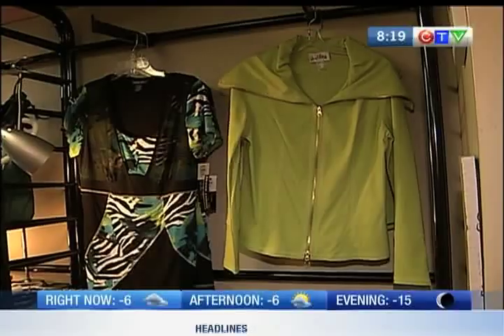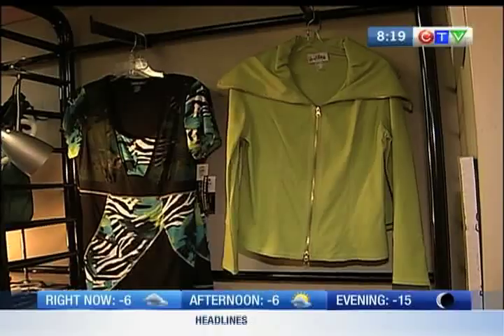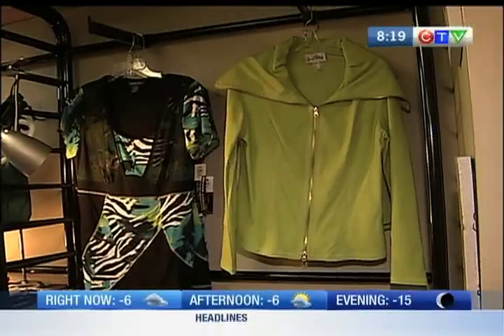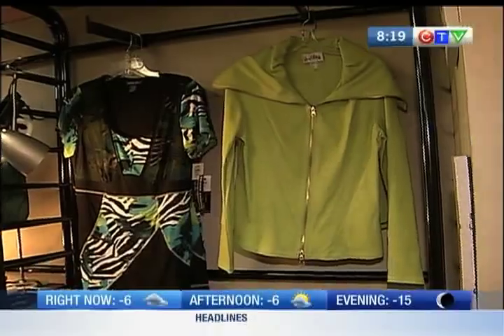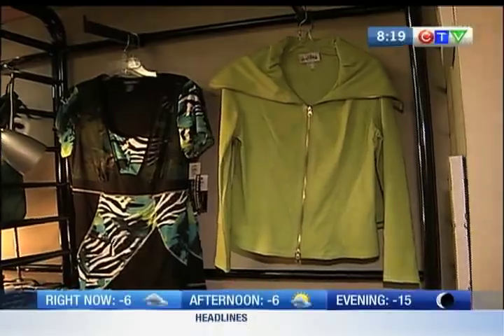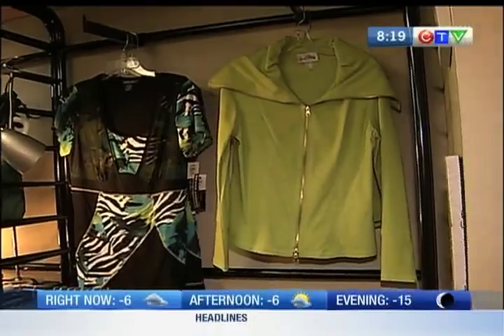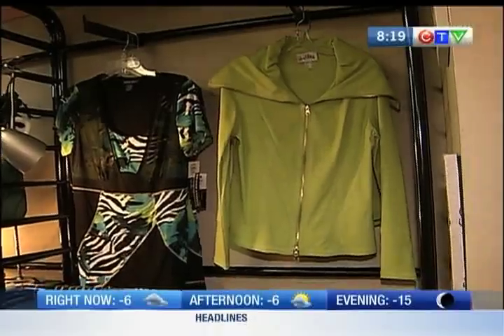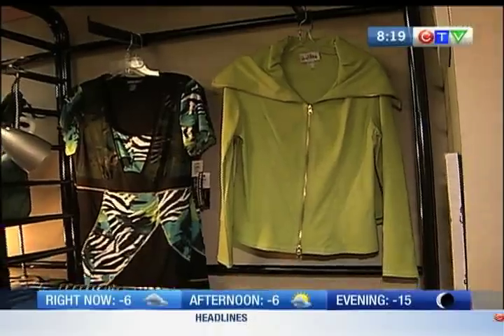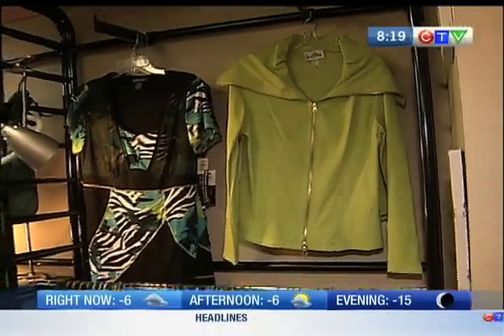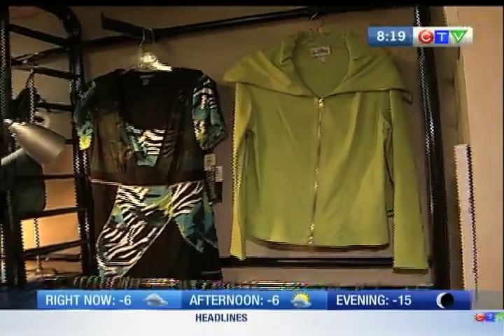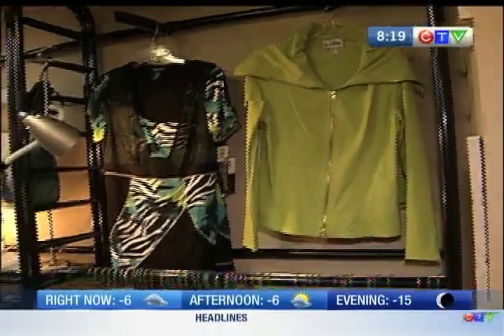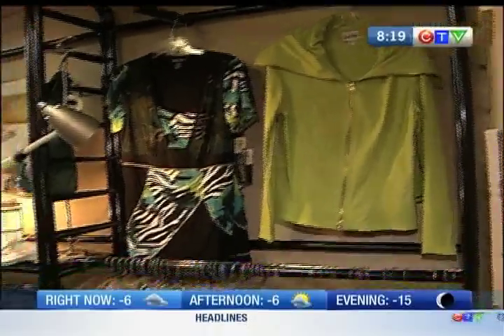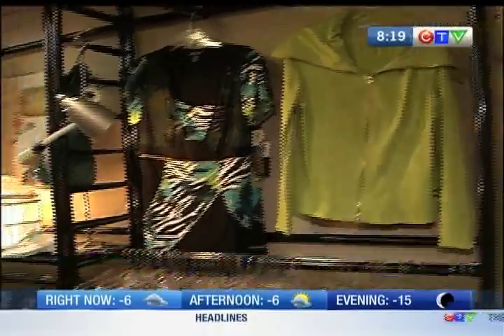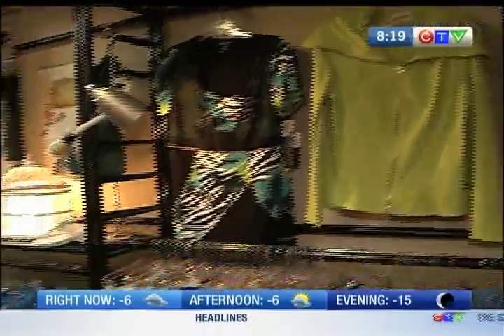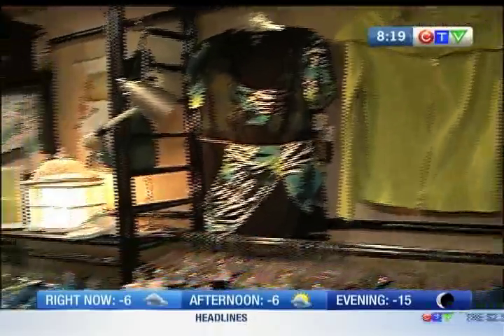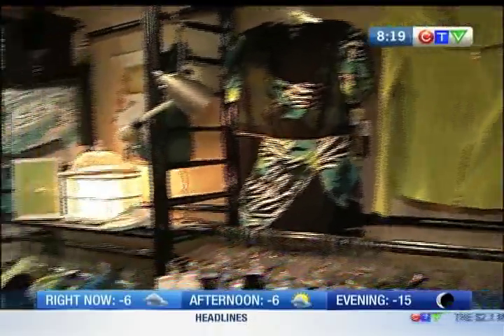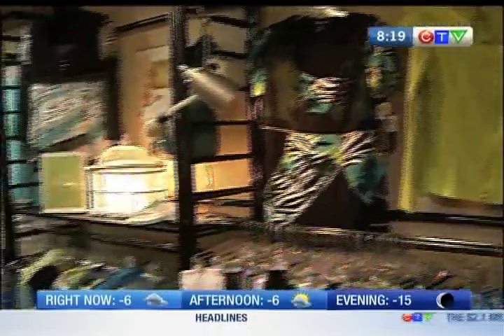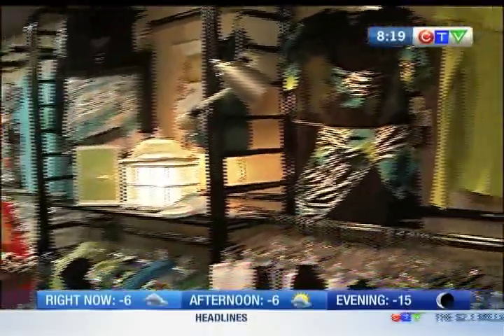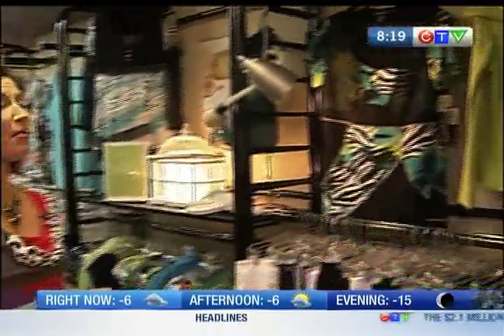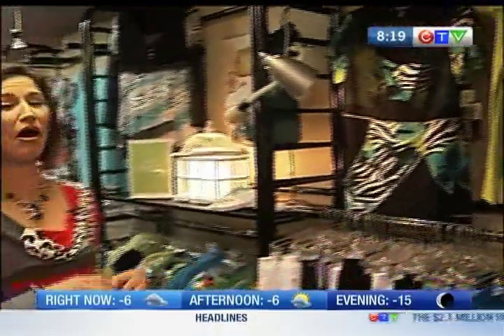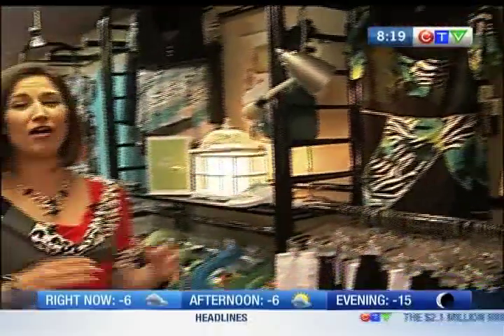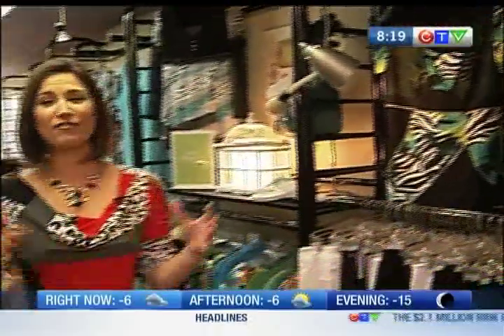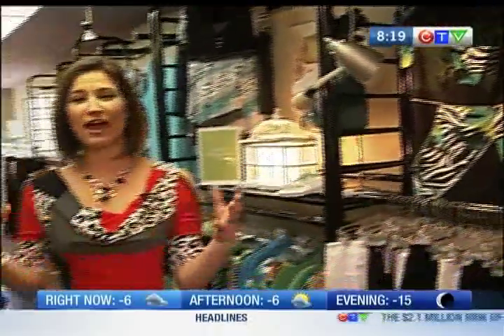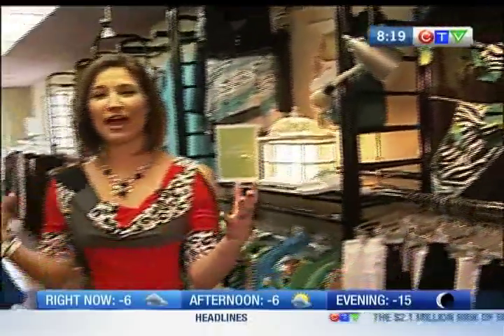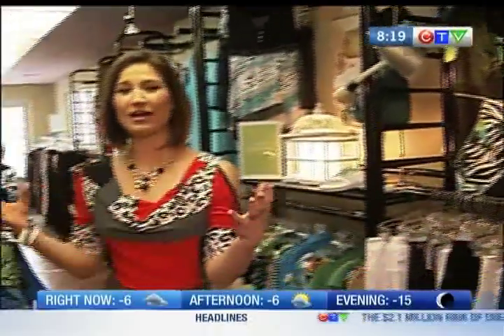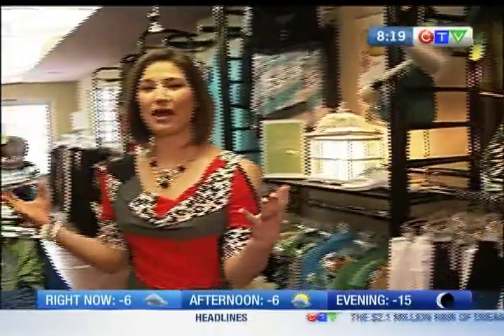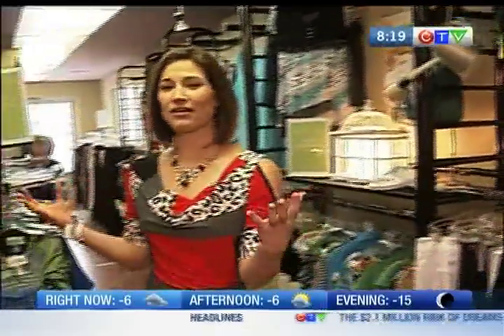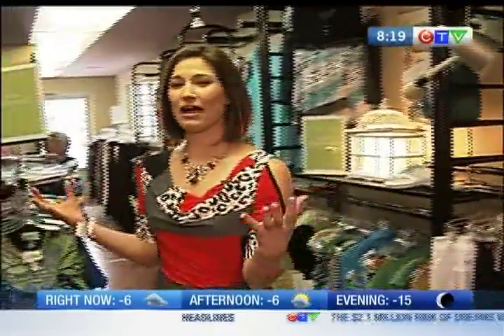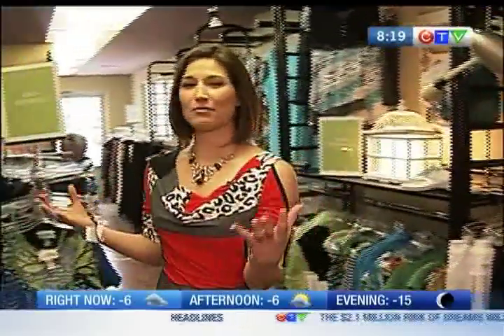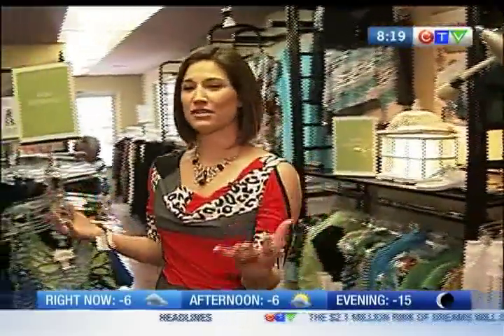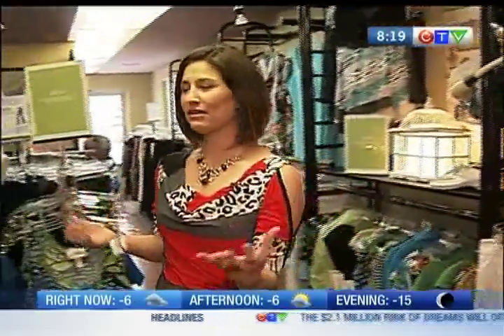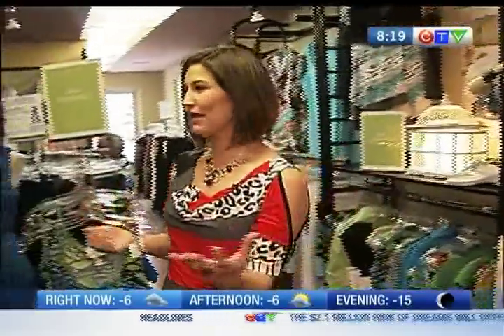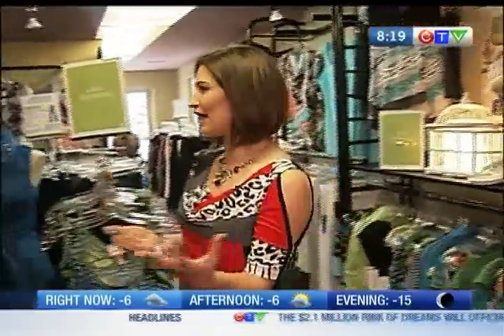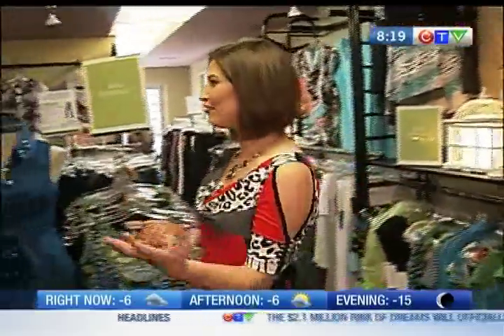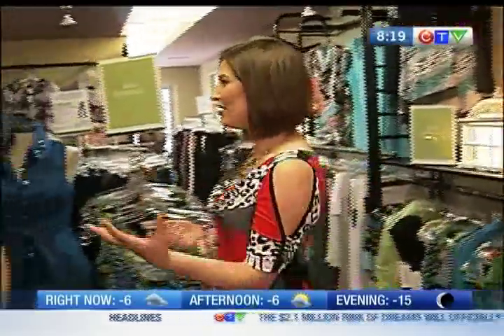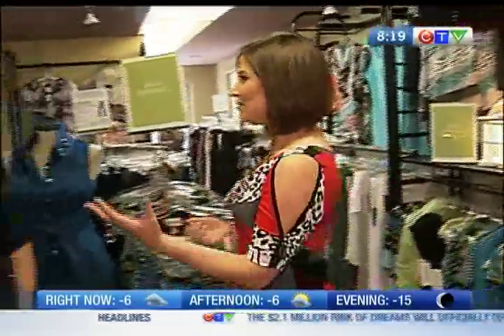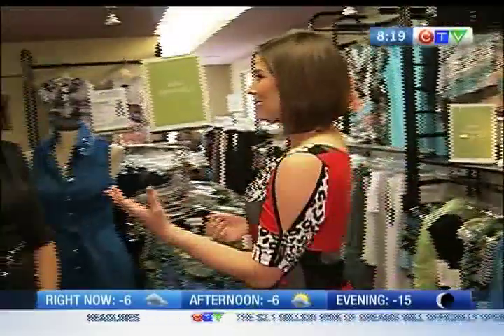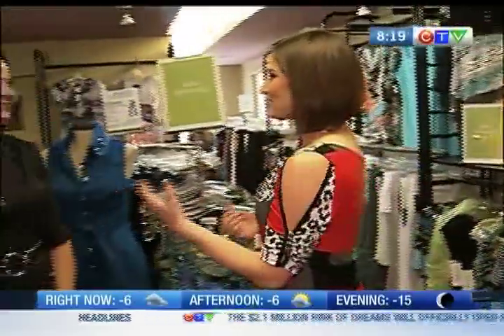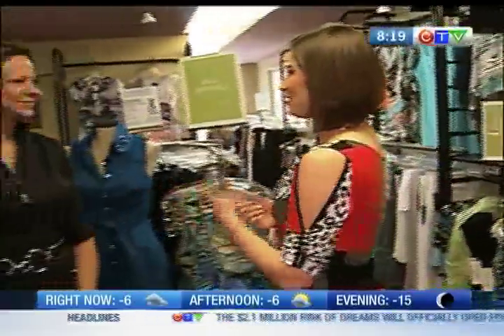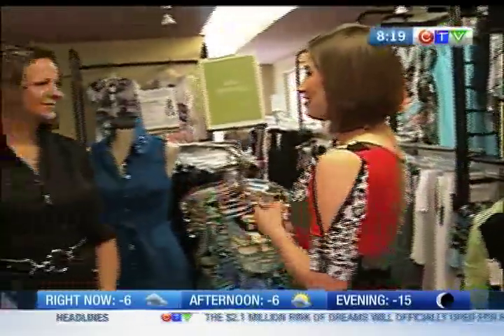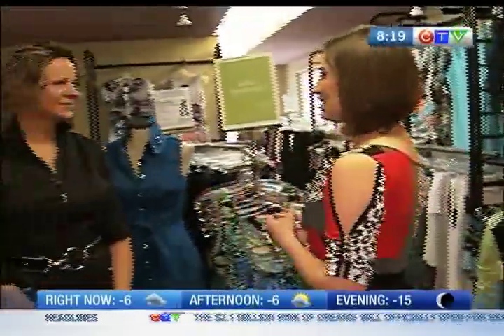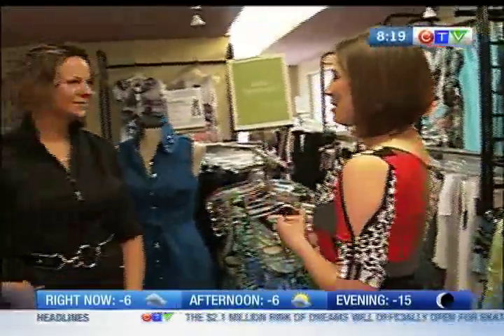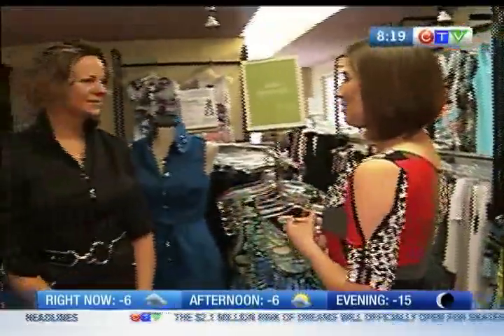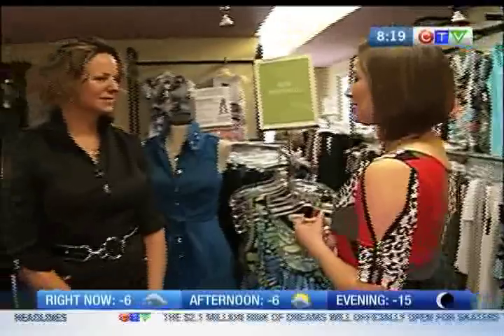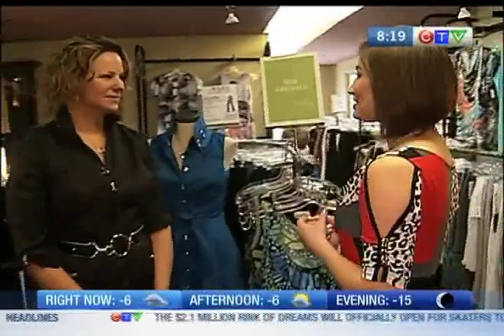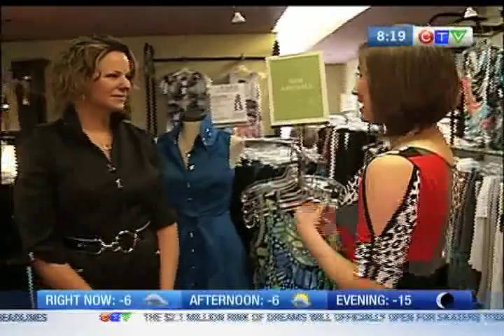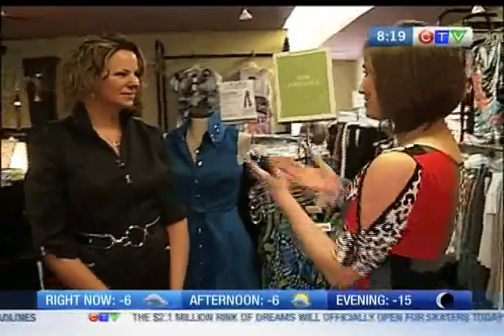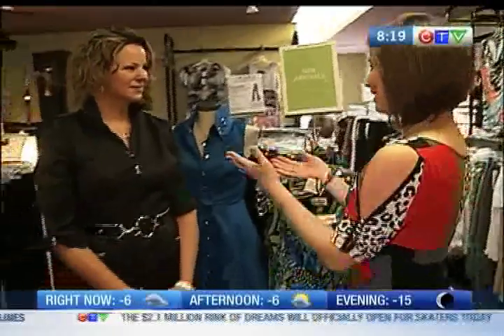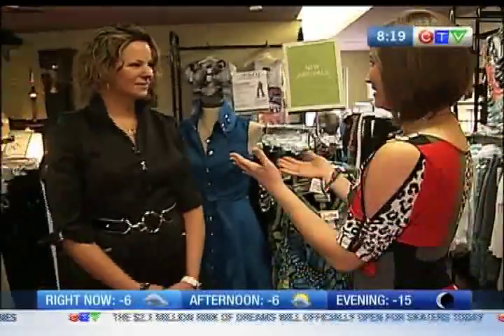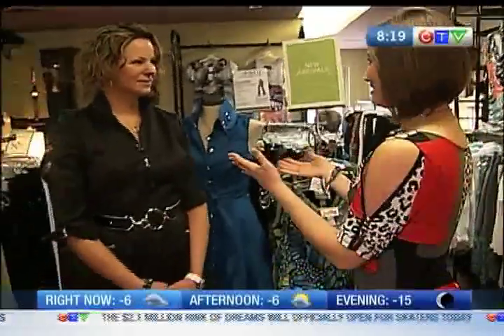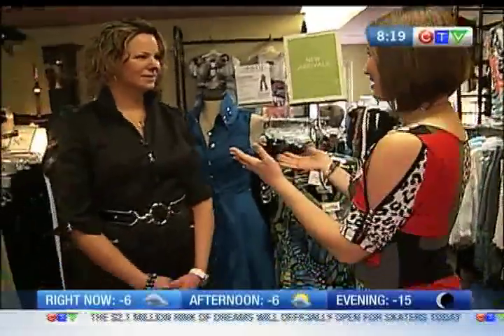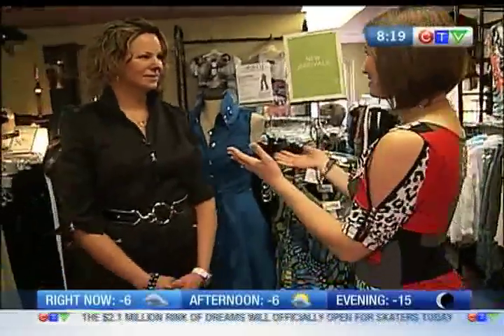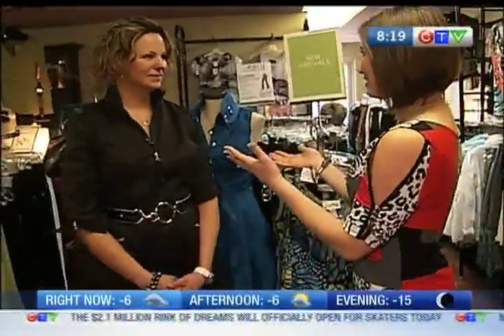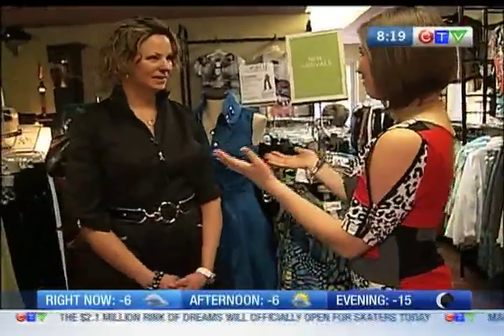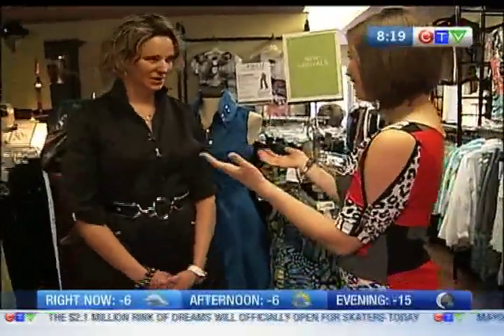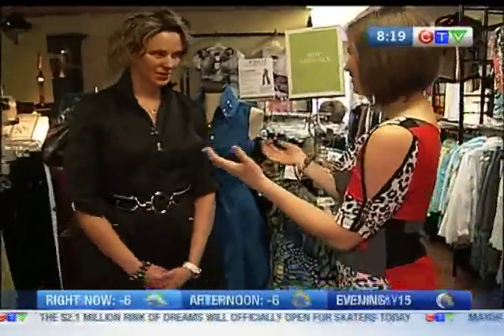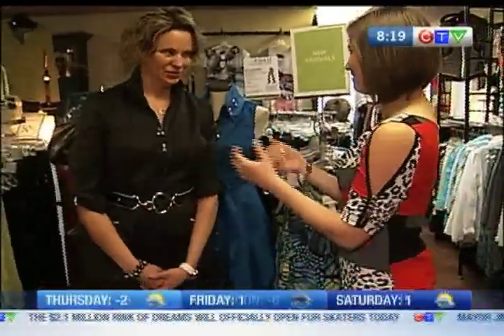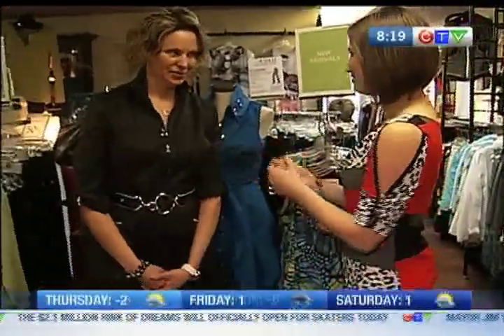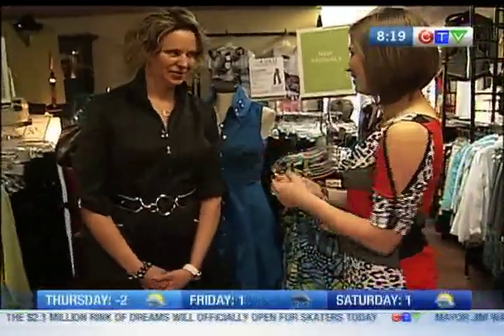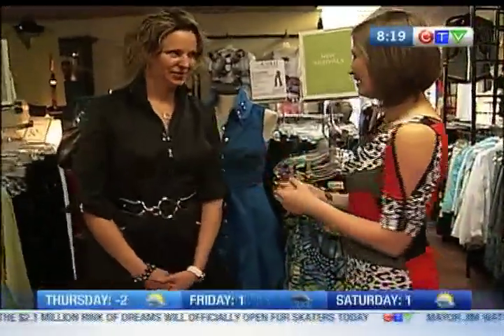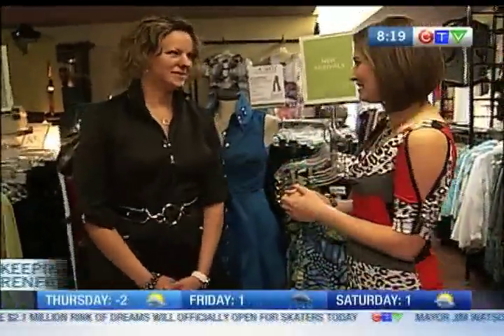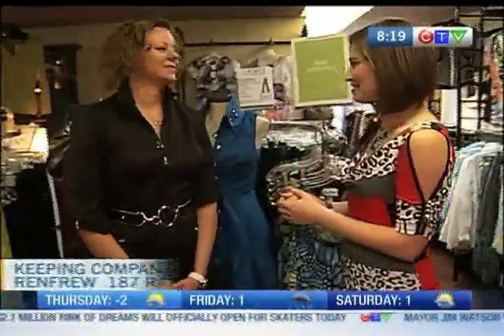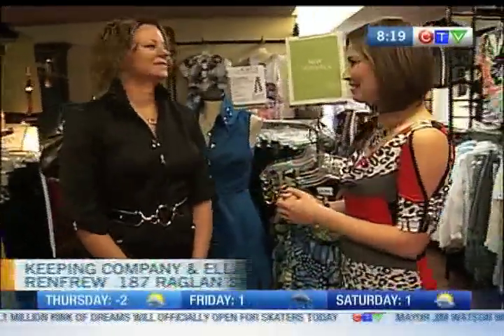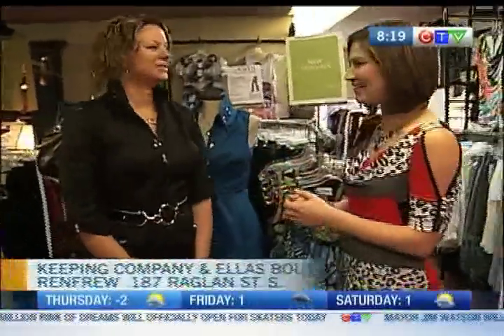The green jacket you are looking at is about to come off the hanger and come to life because our lovely model, Sandra, is actually modeling it for us.